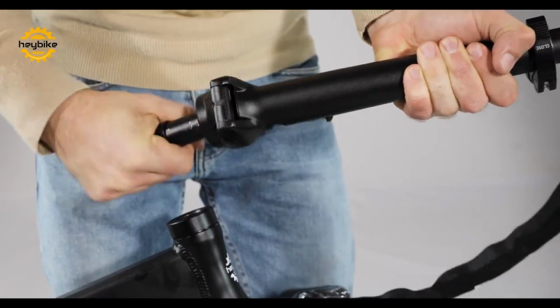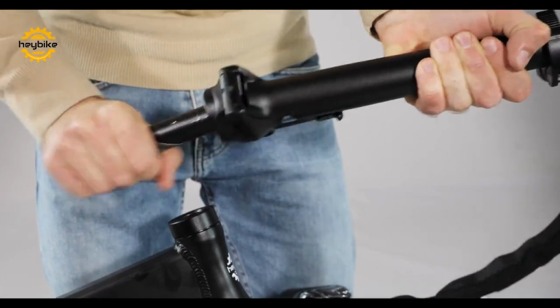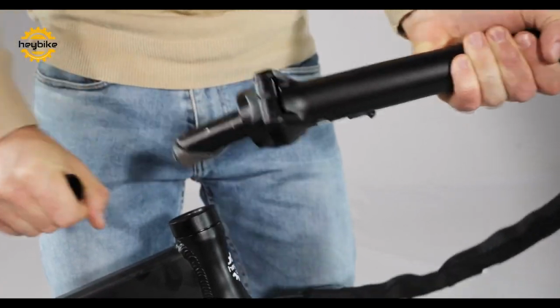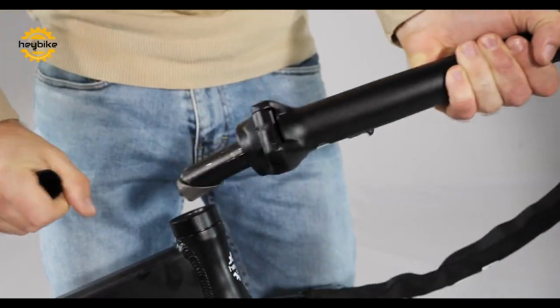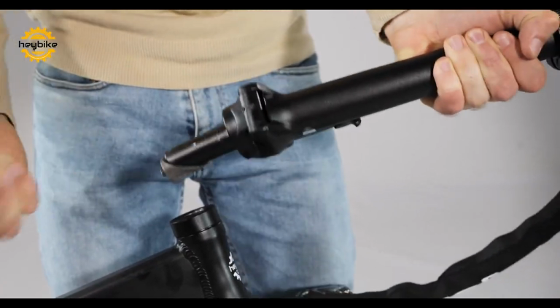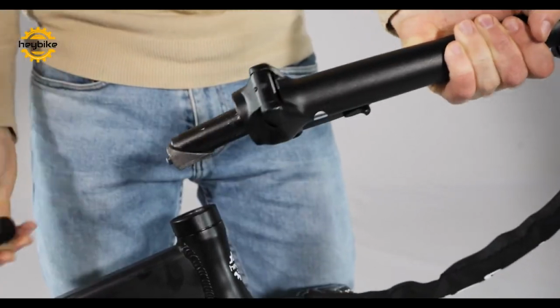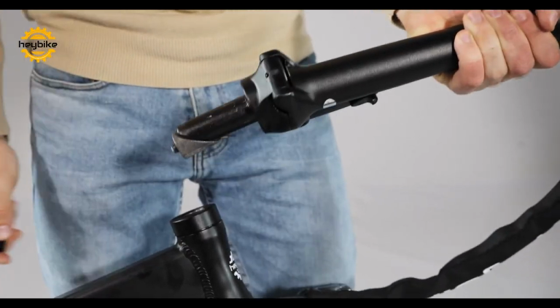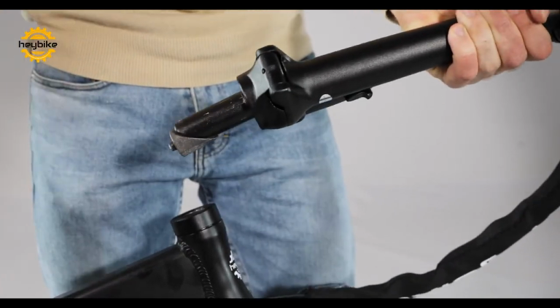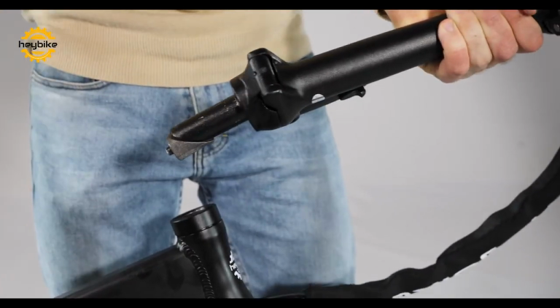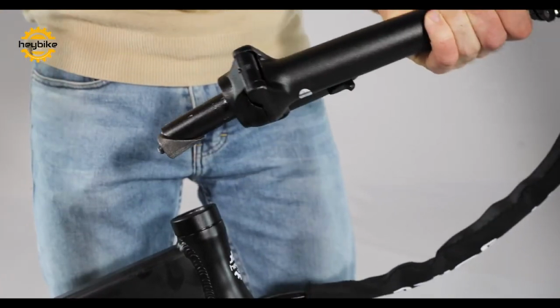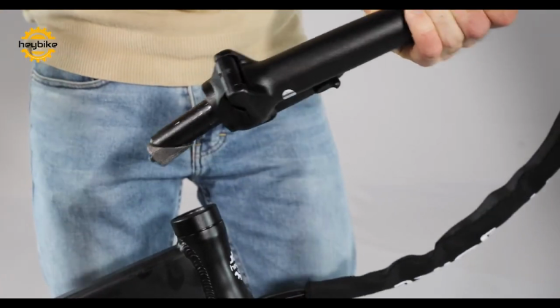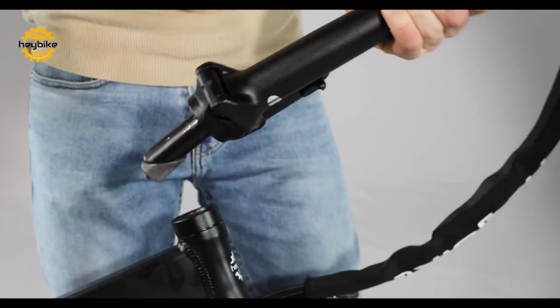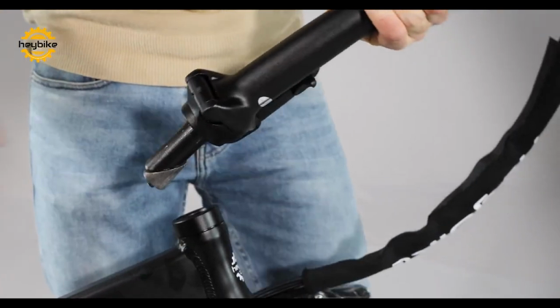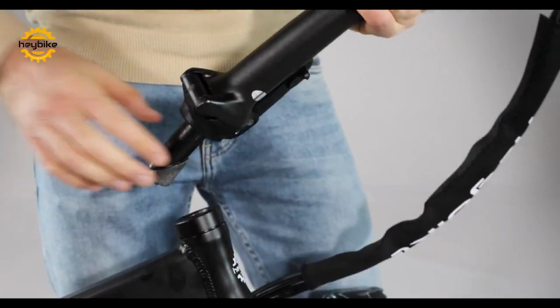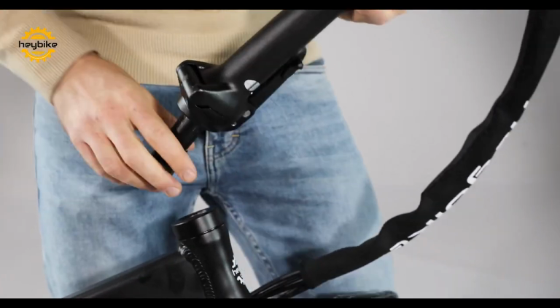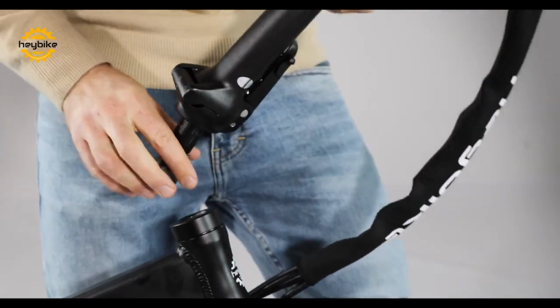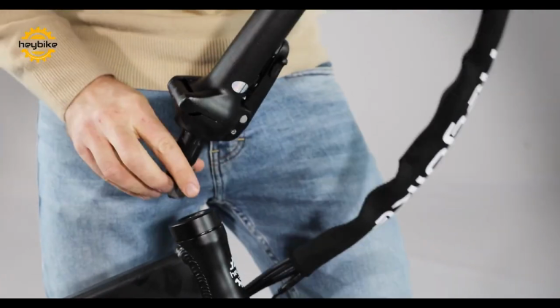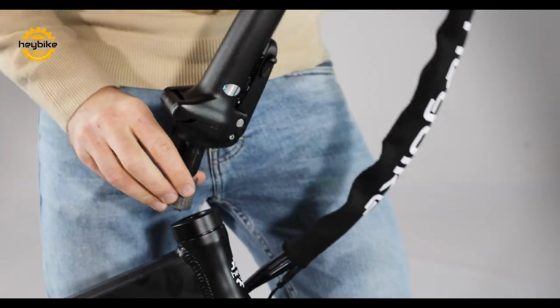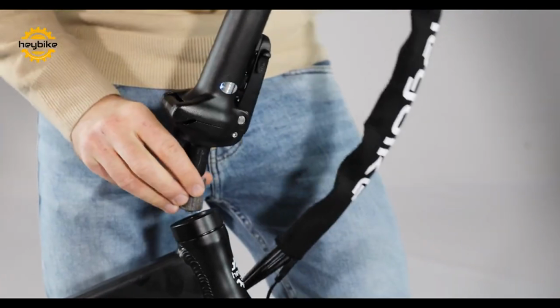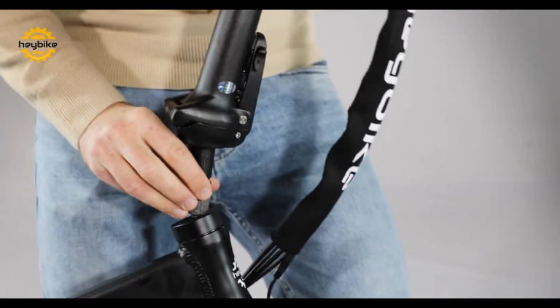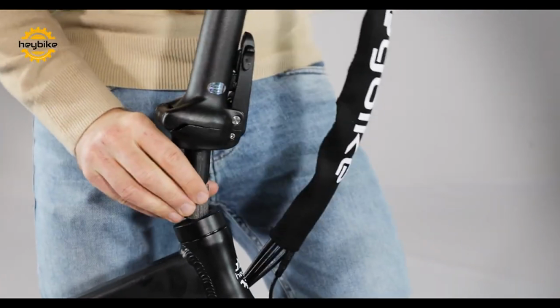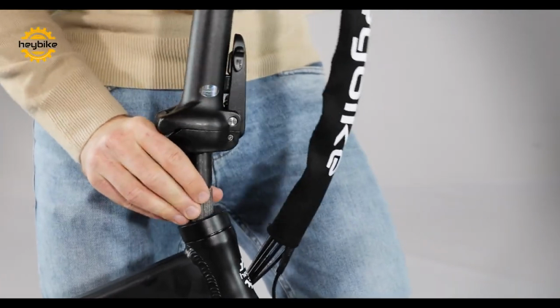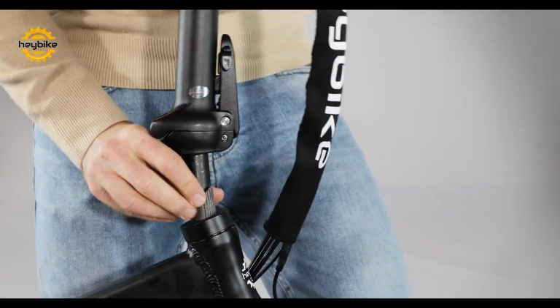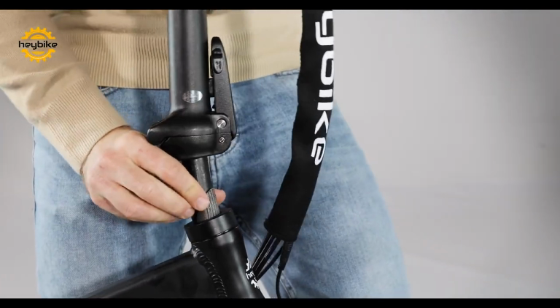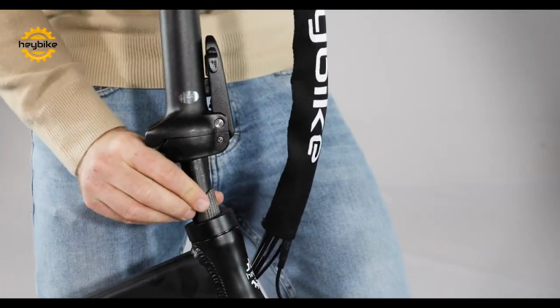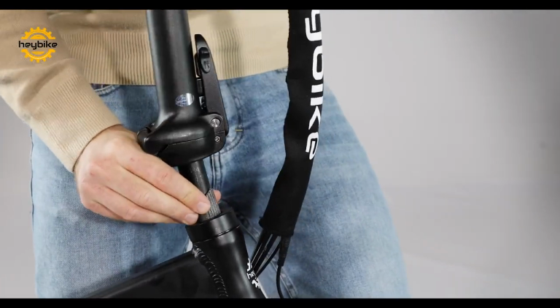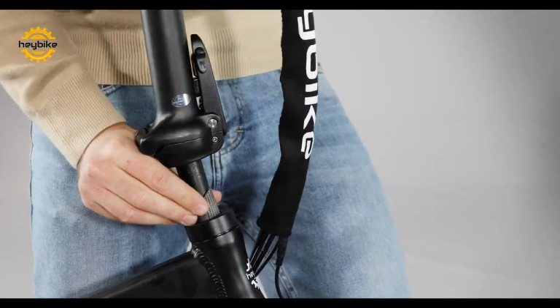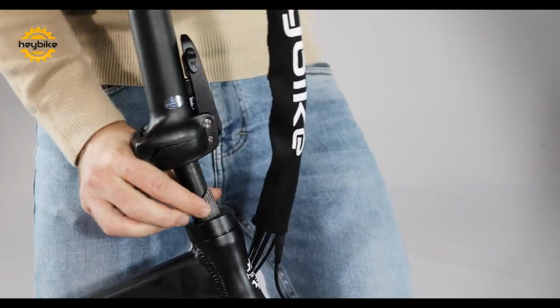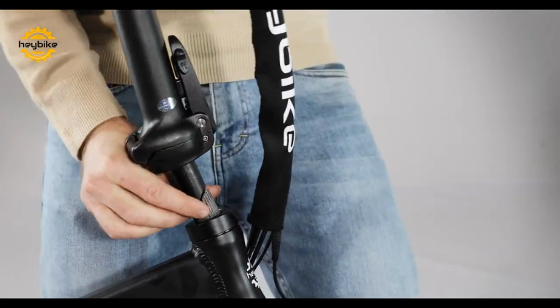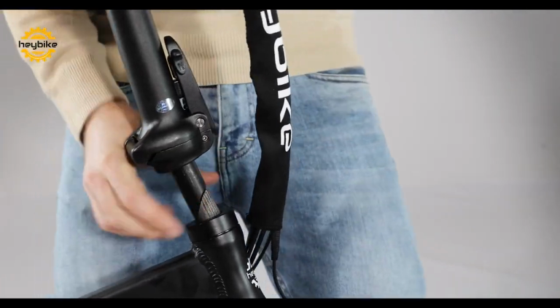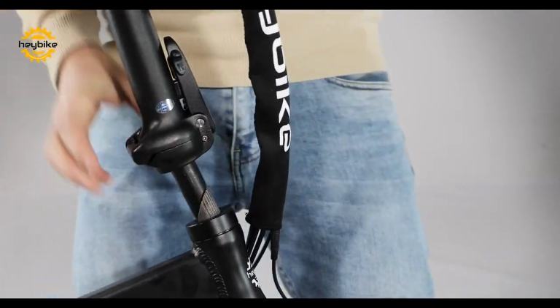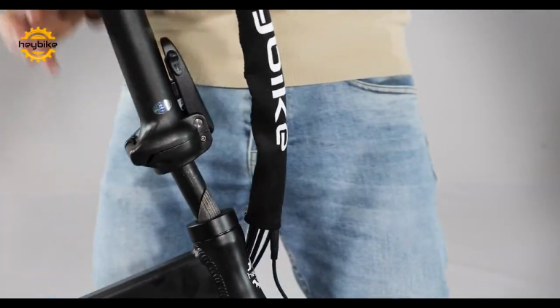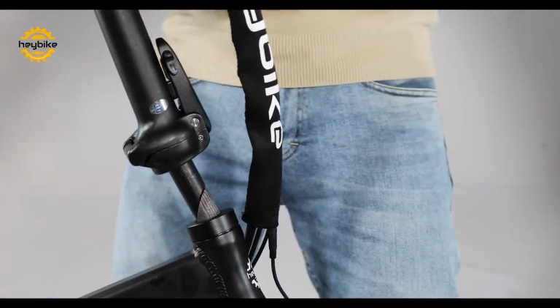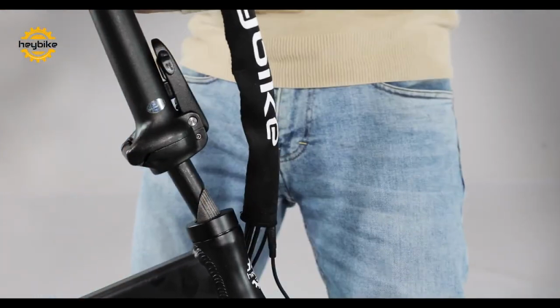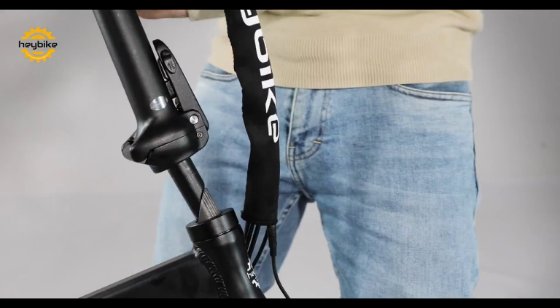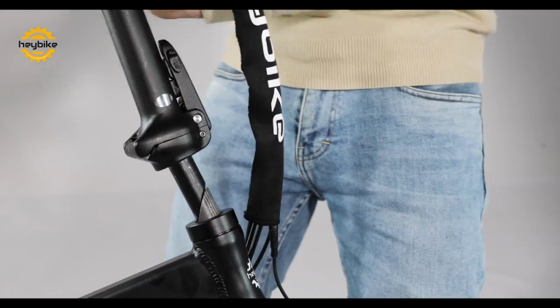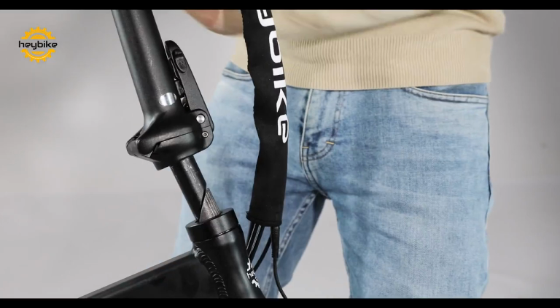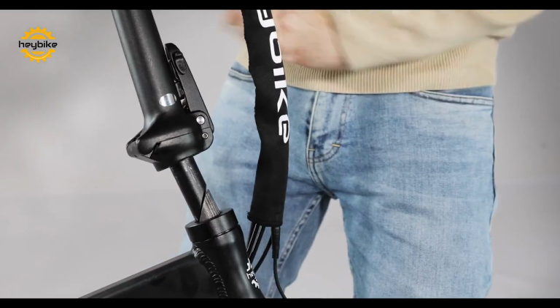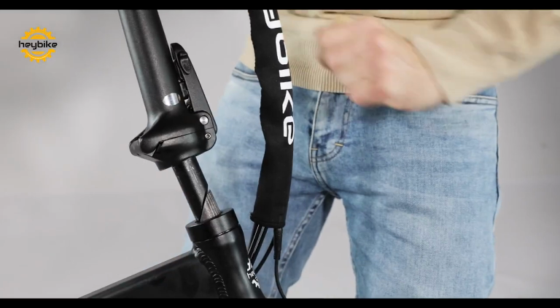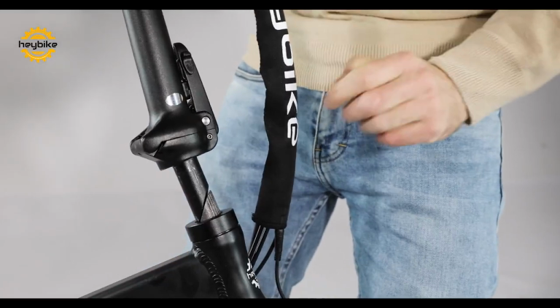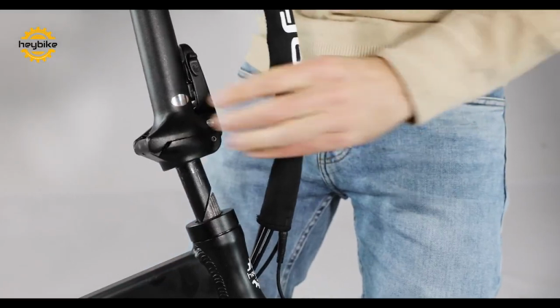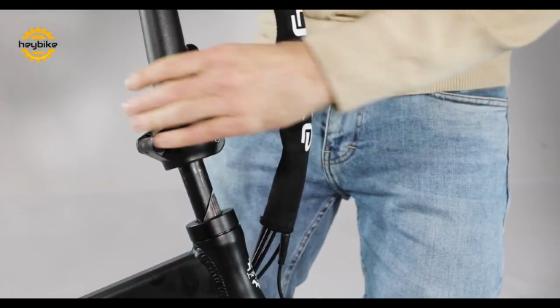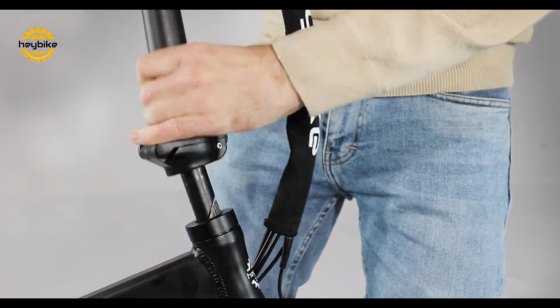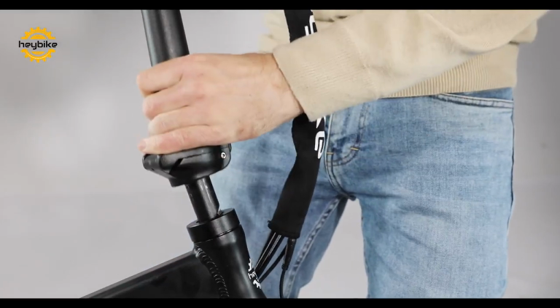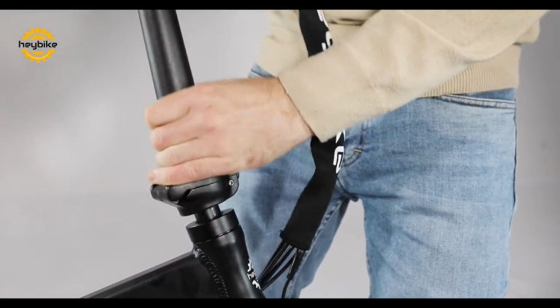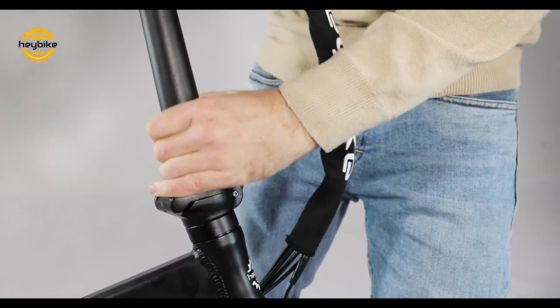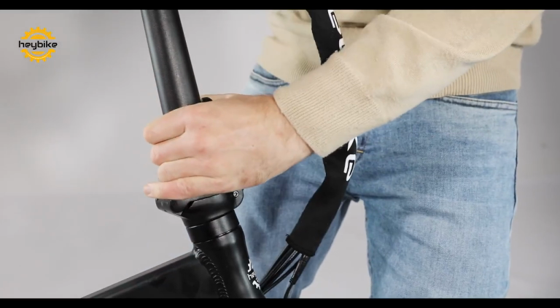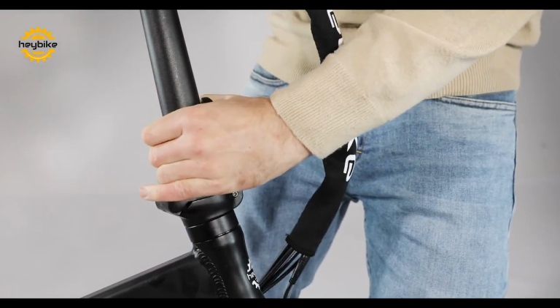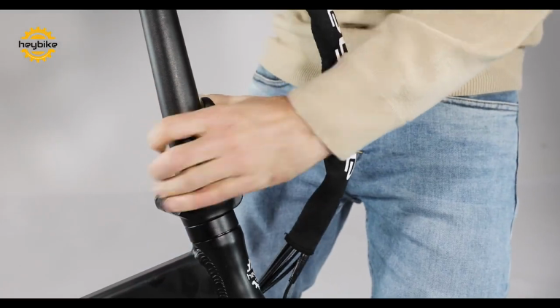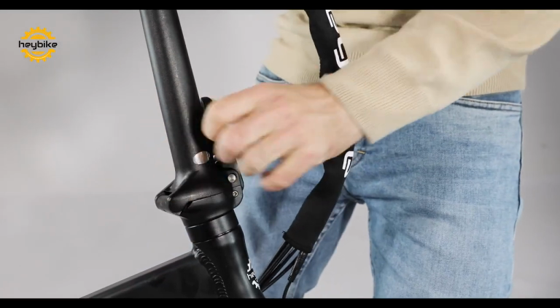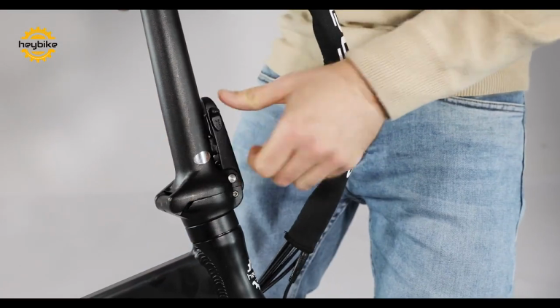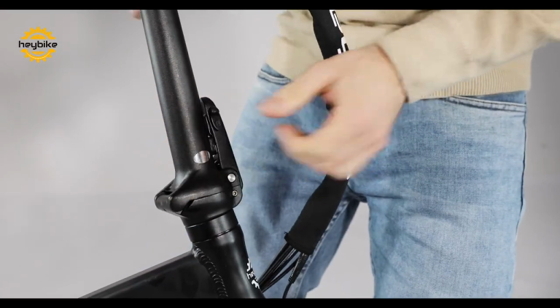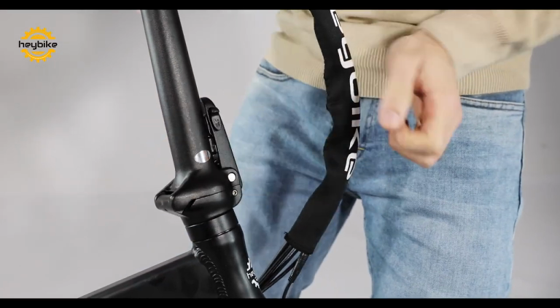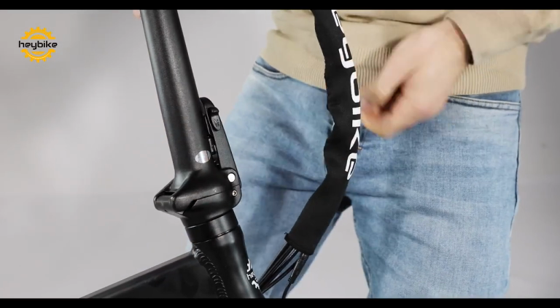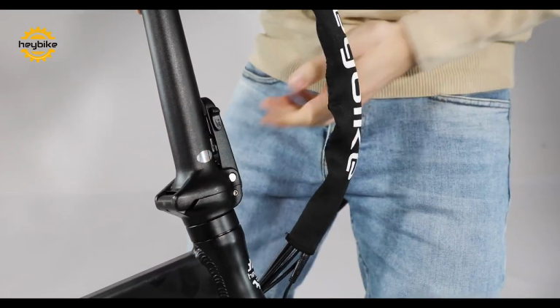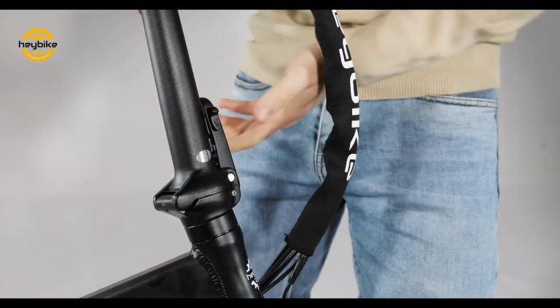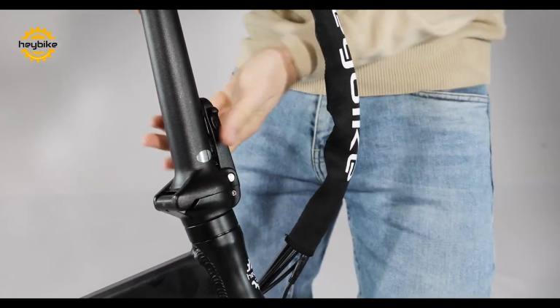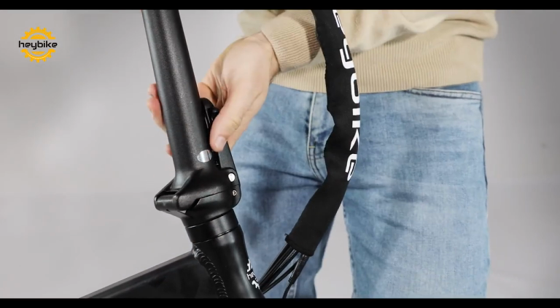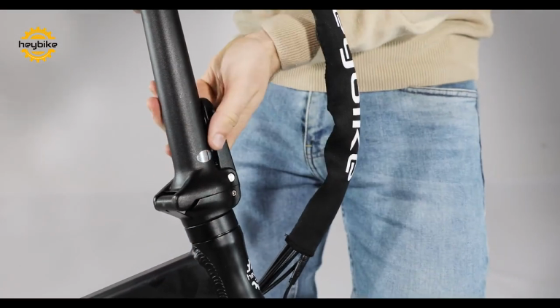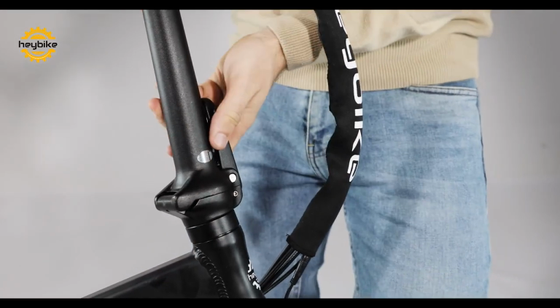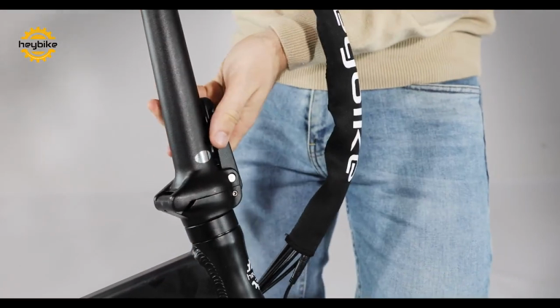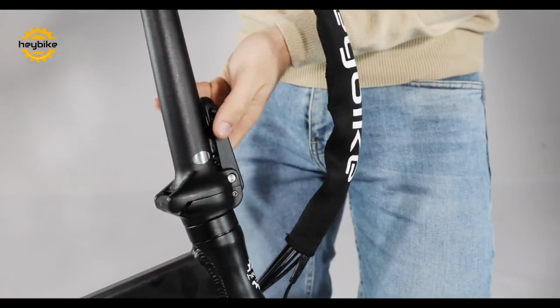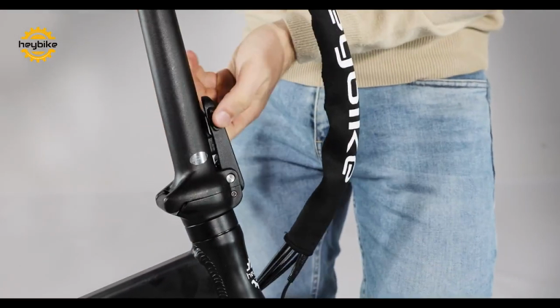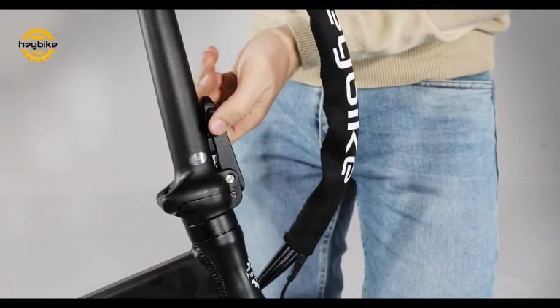Now you will insert the handlebar column. Open the column with the lever and use the provided Allen key to tighten the screw connecting the handlebars to the frame.